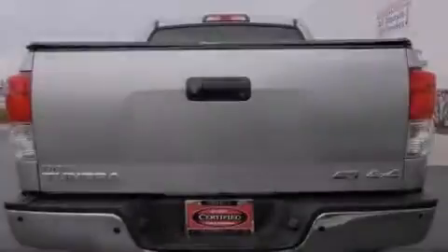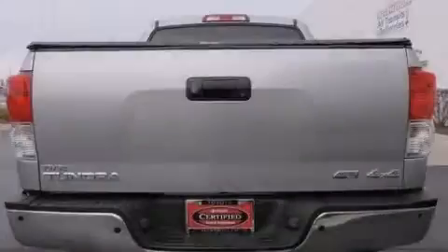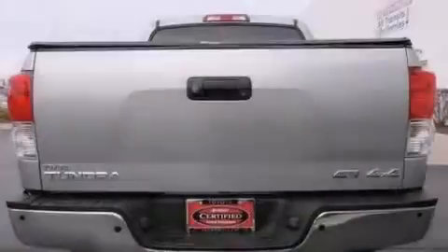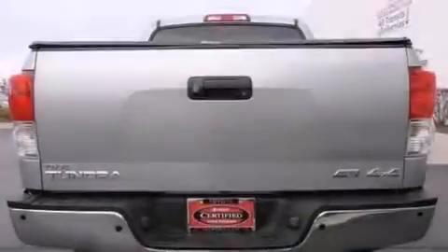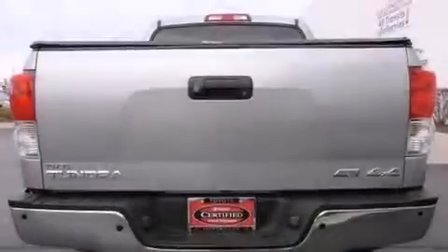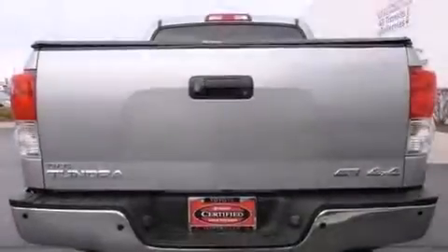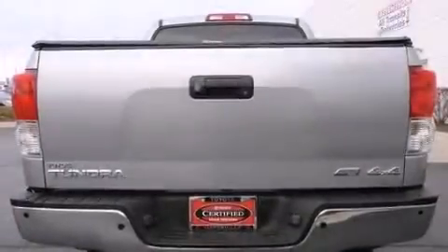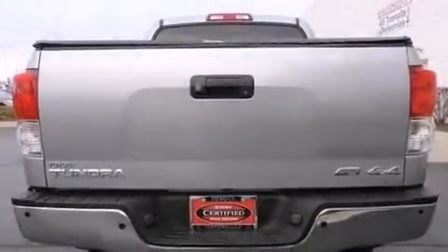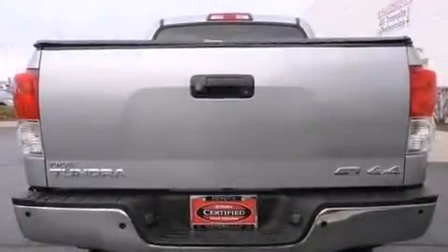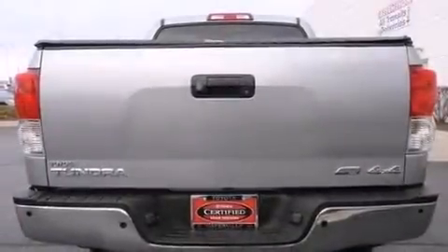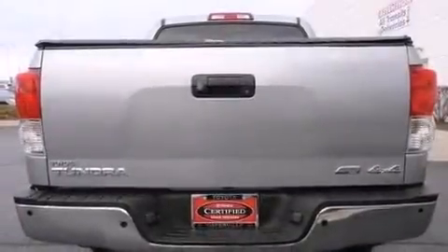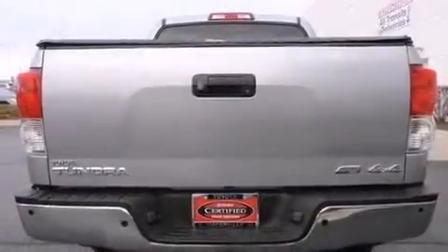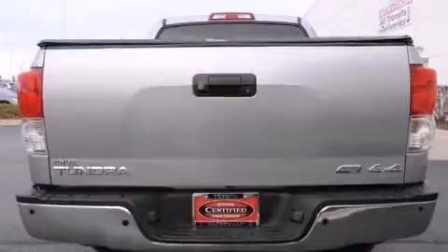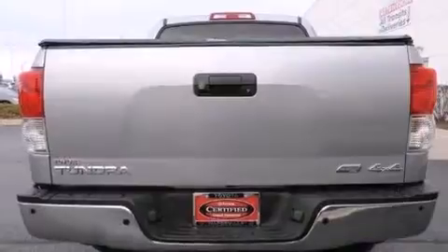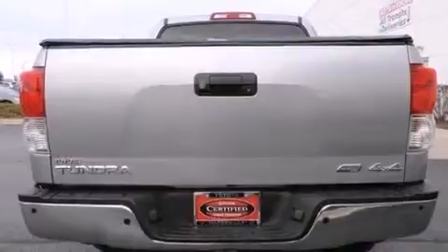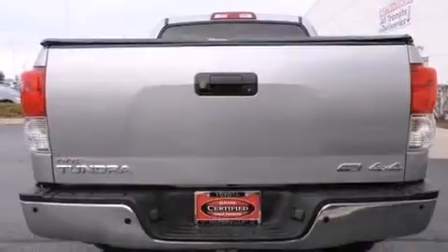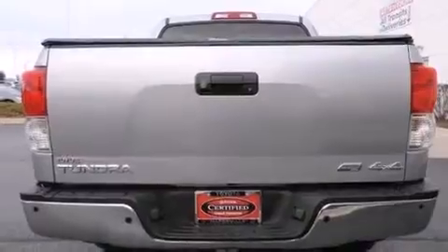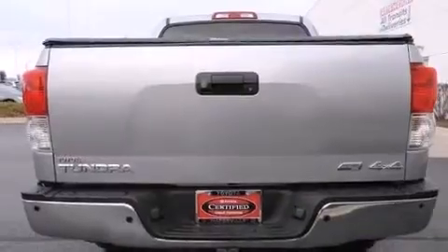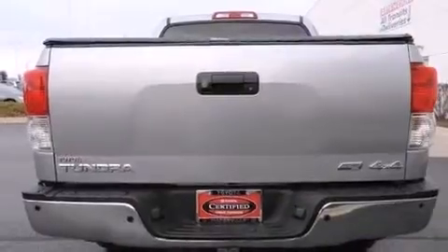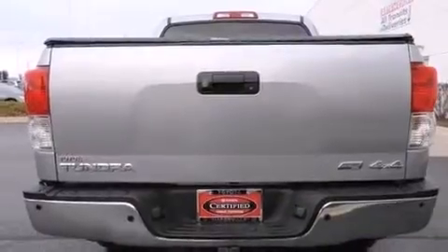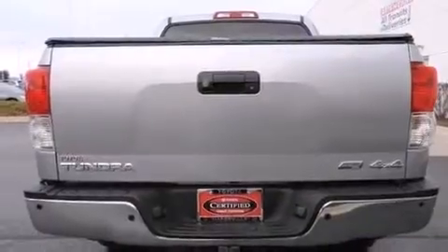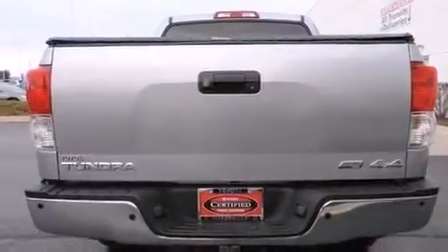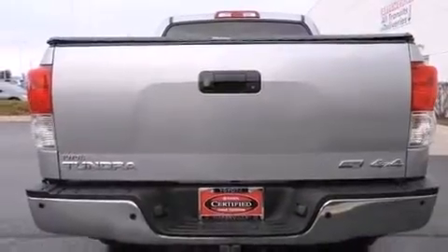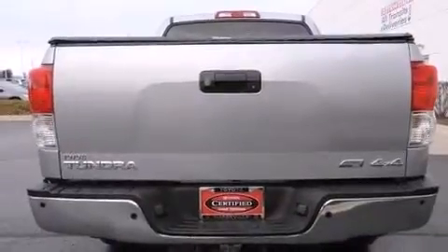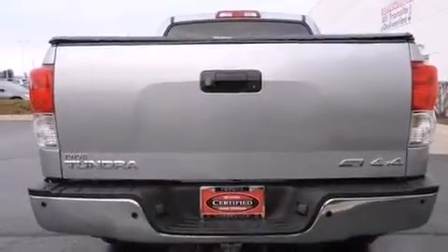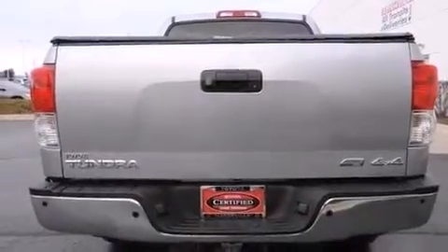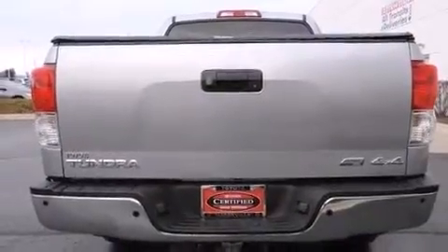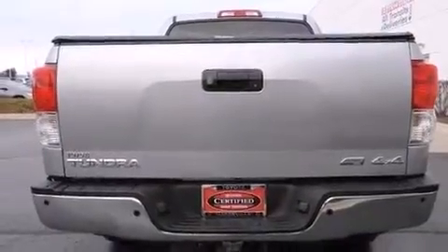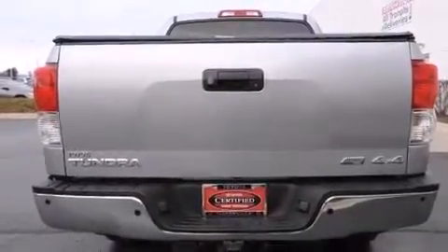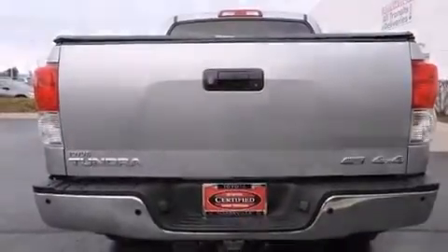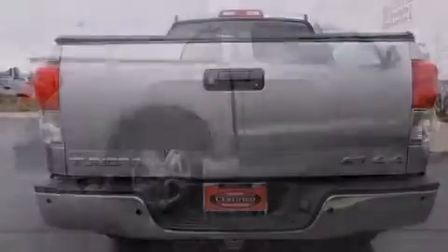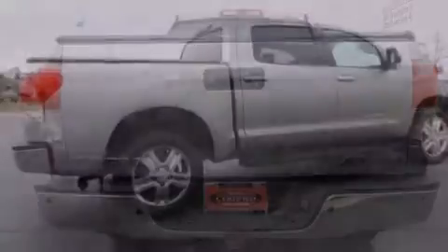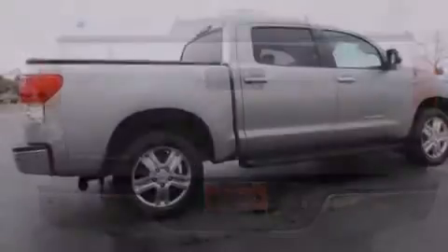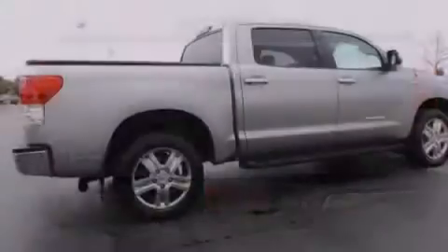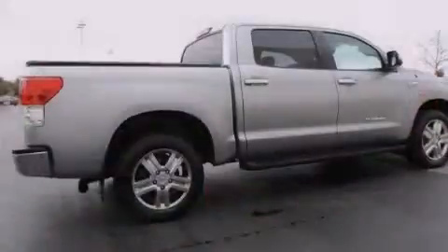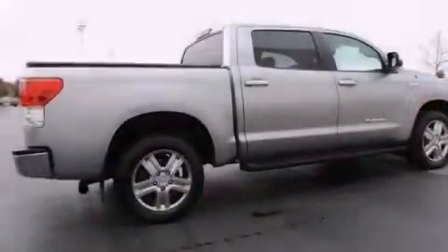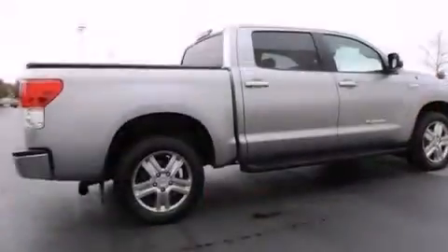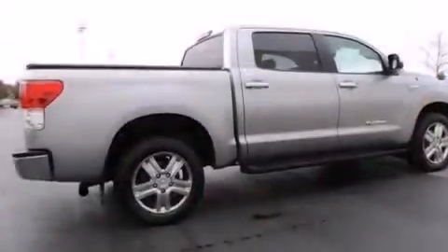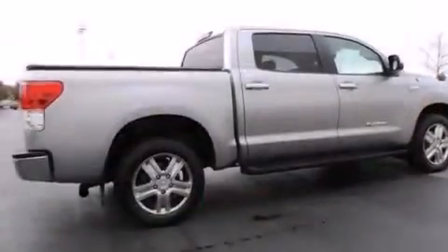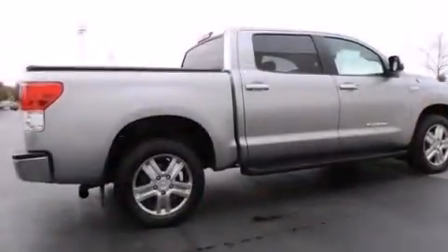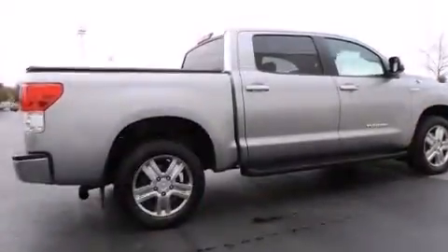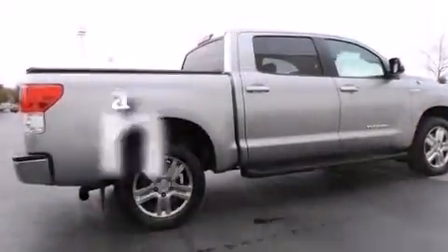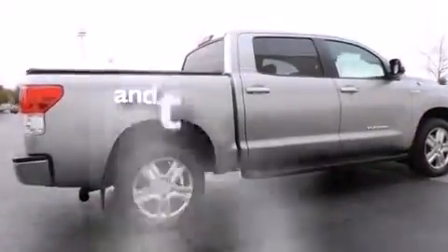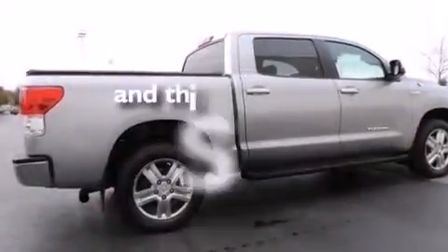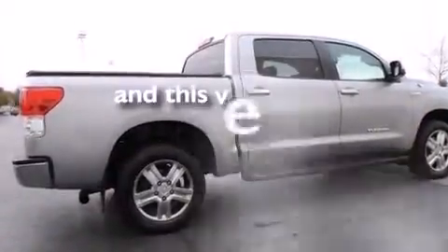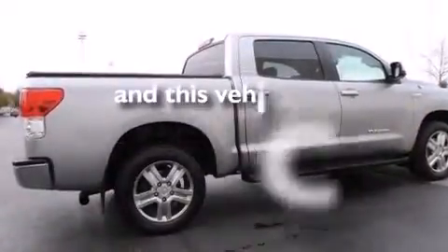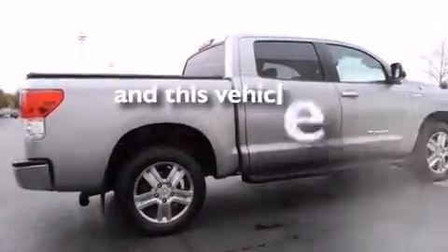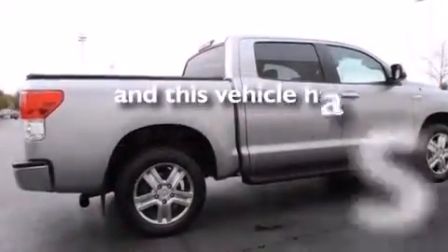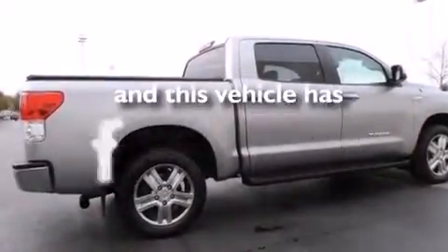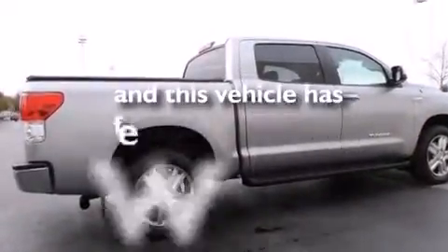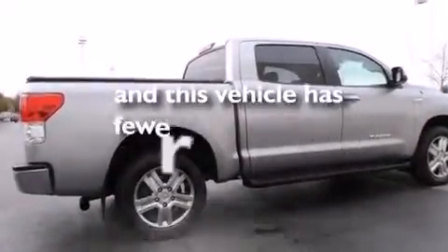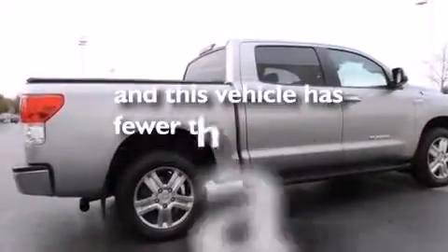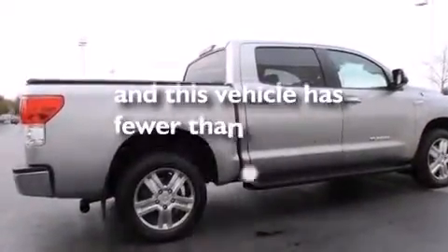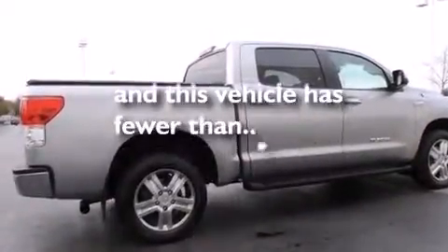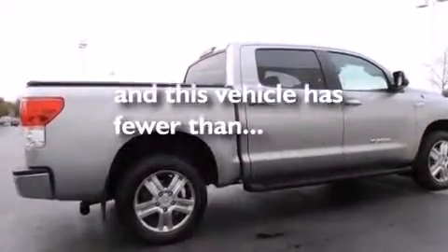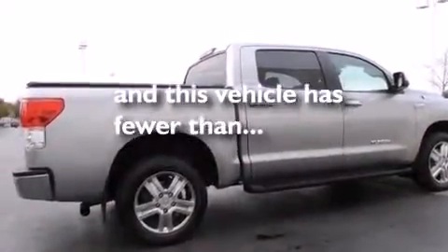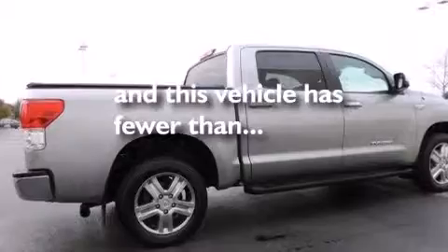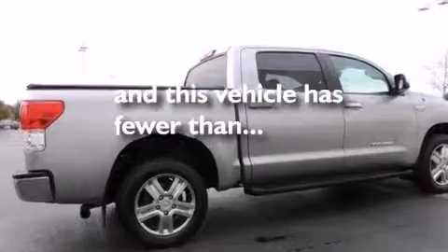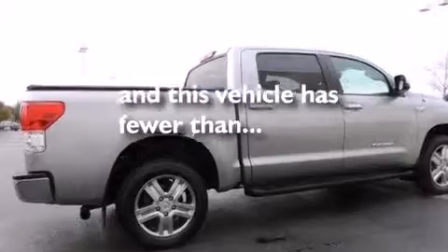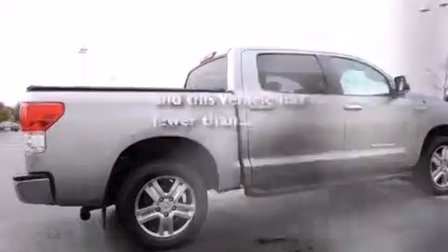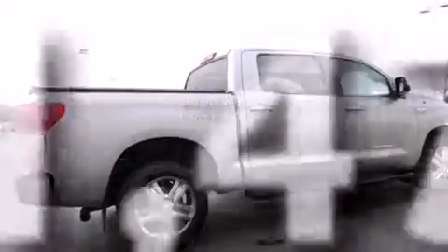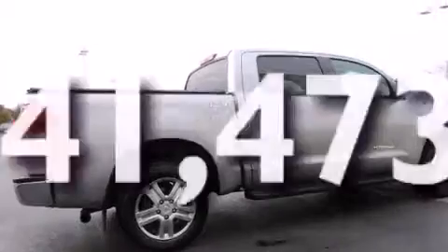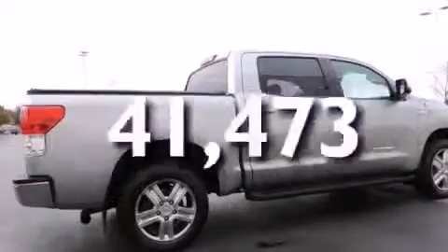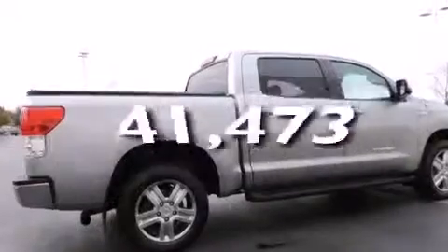Air conditioning with automatic climate control, a split-folding rear seat, and this vehicle has fewer than 42,000 miles on the odometer.